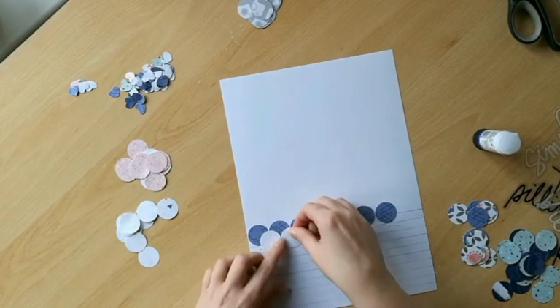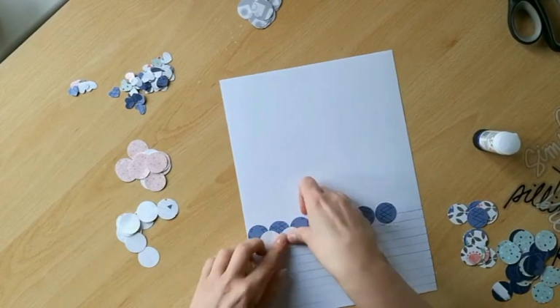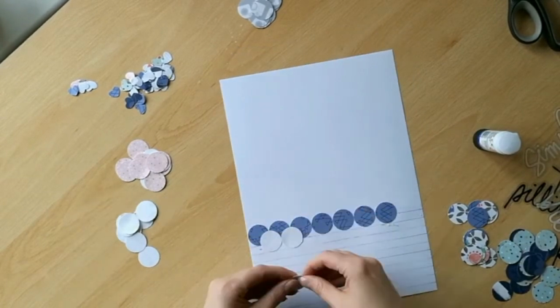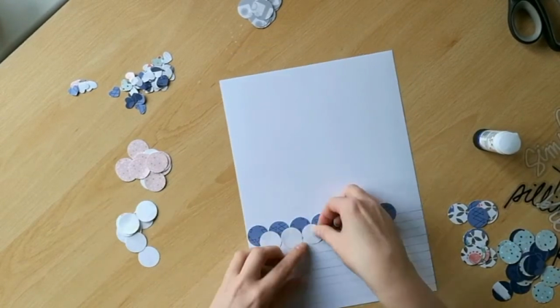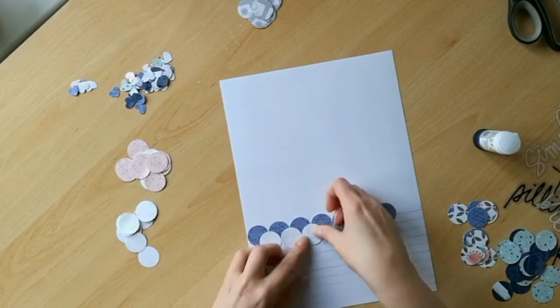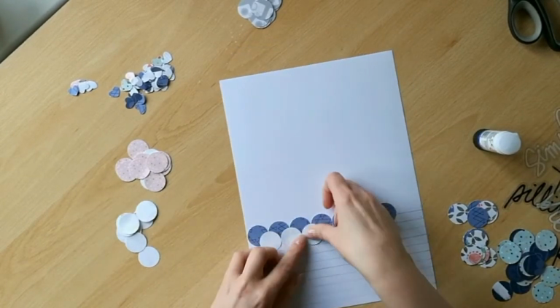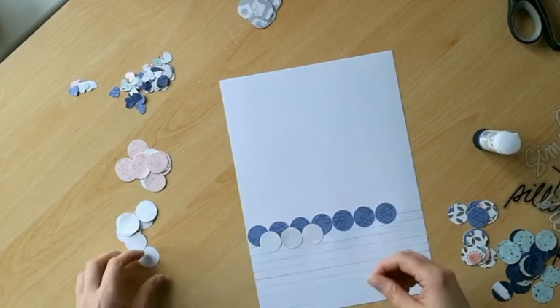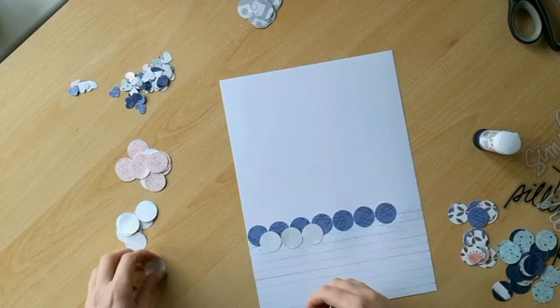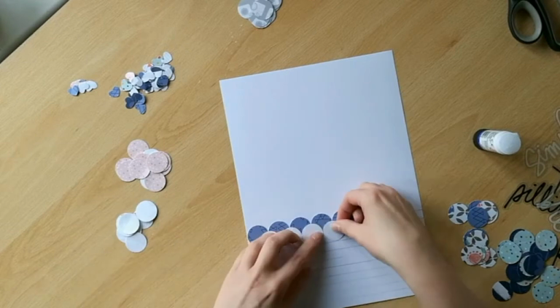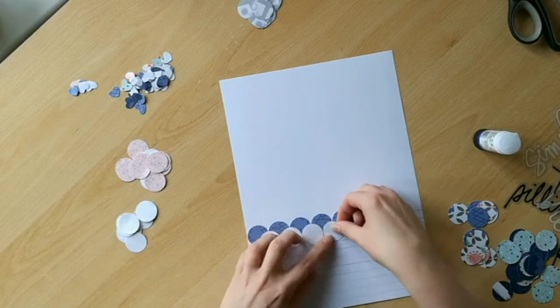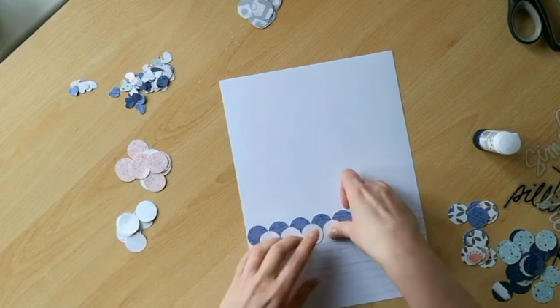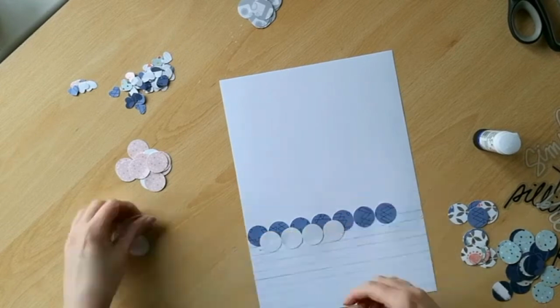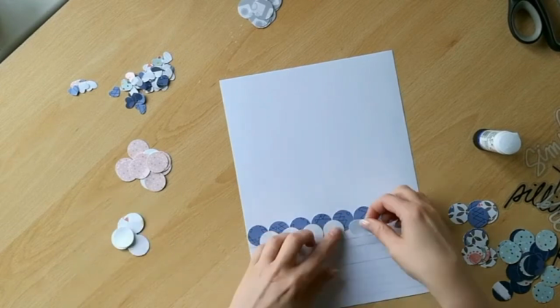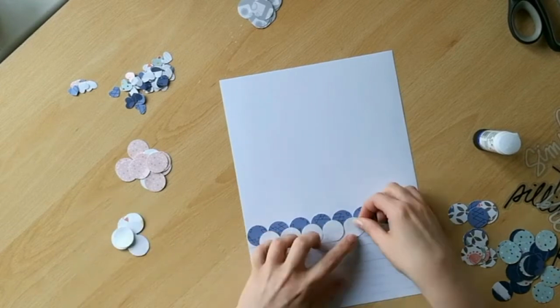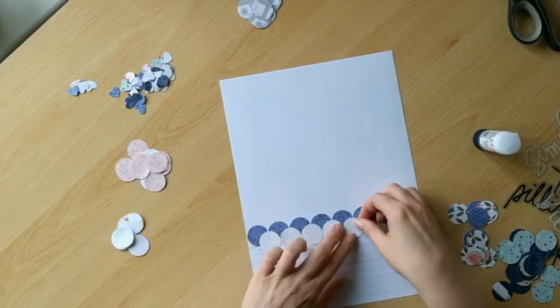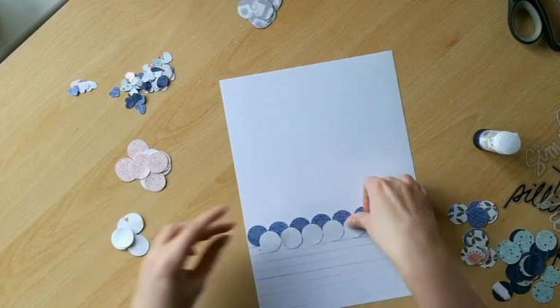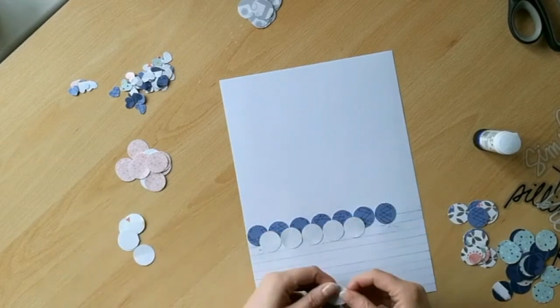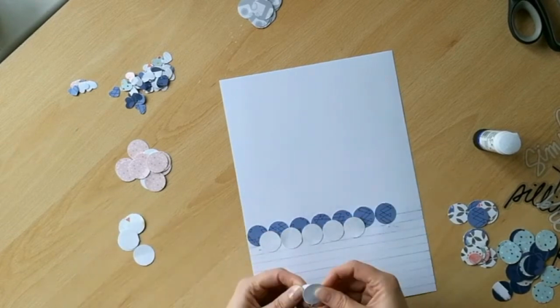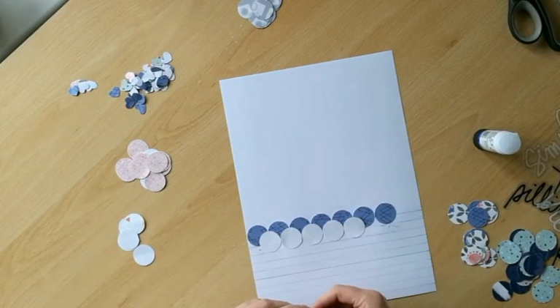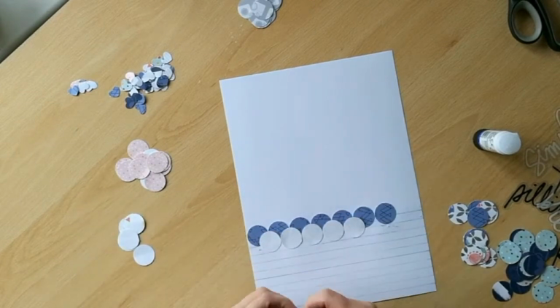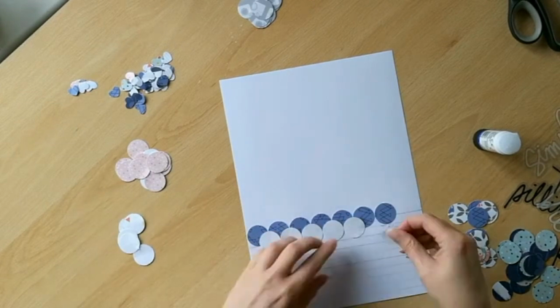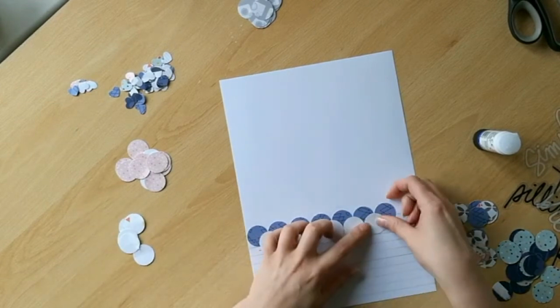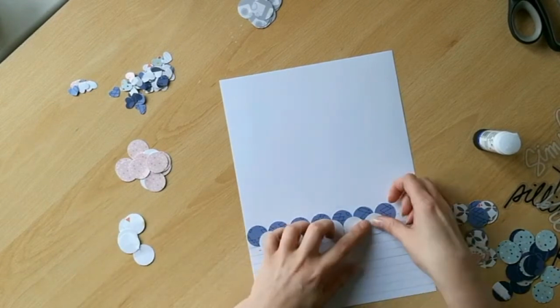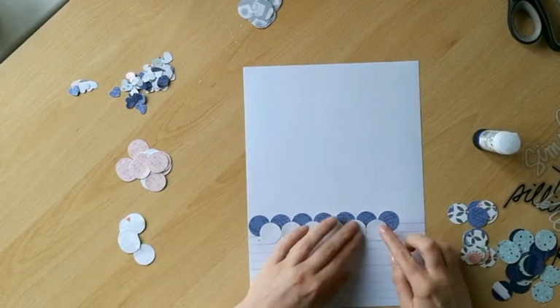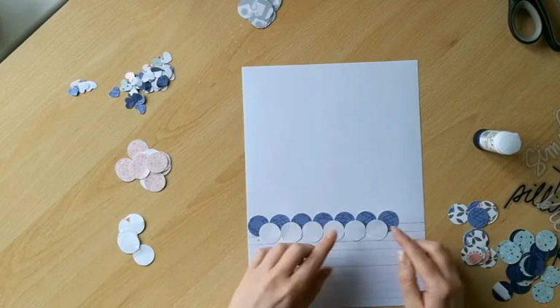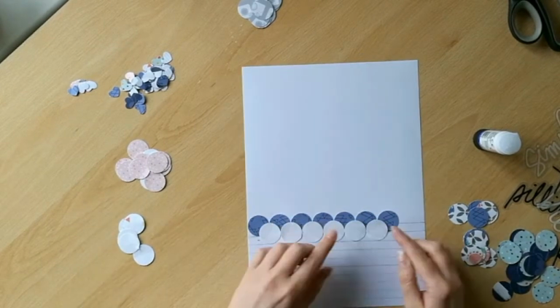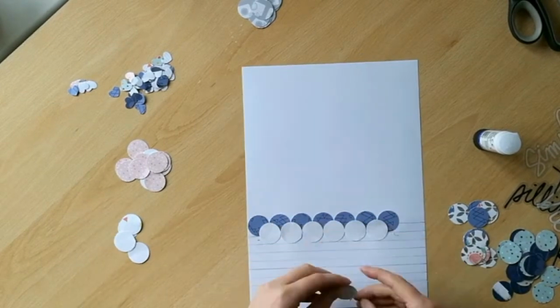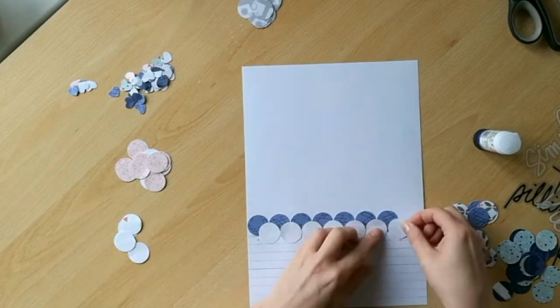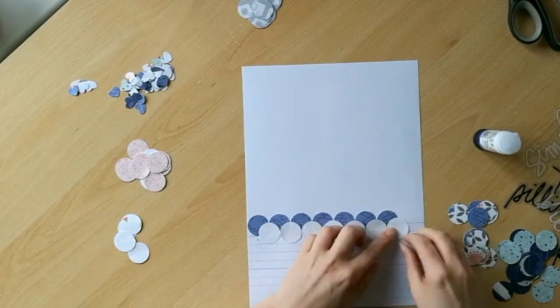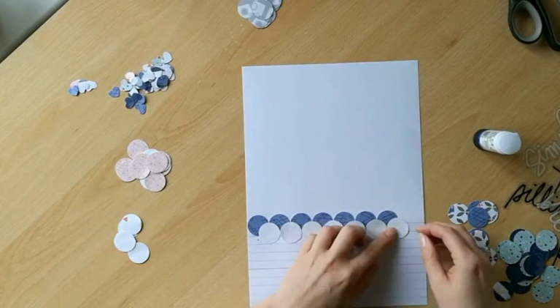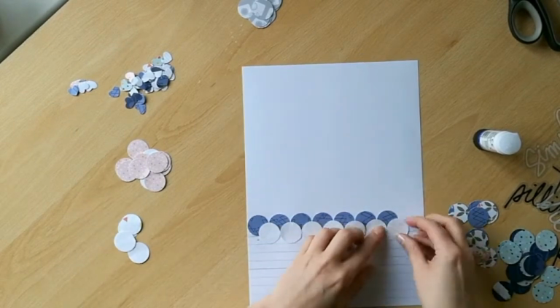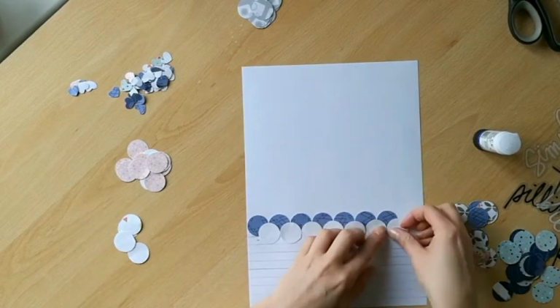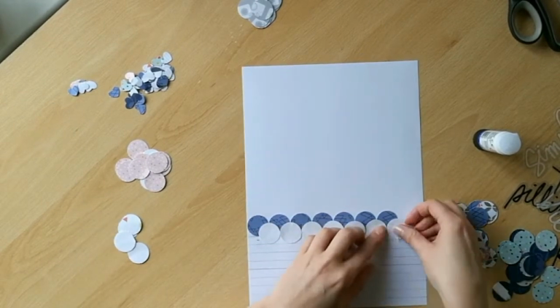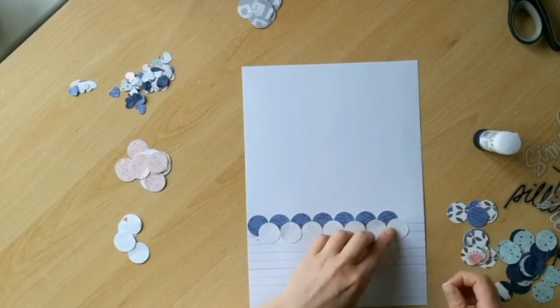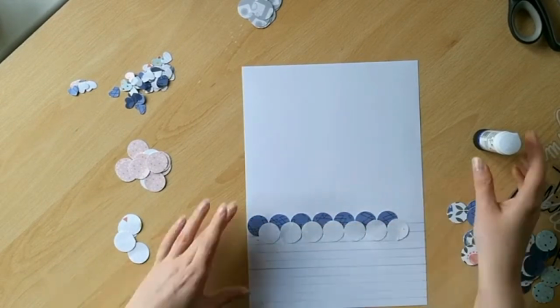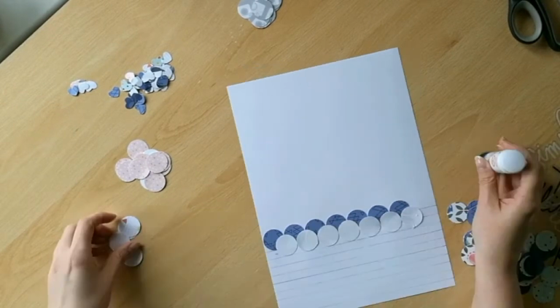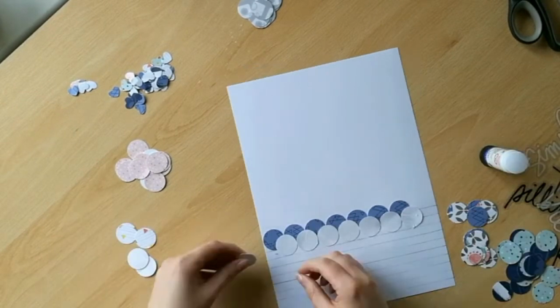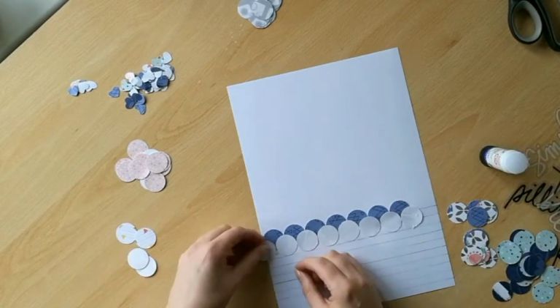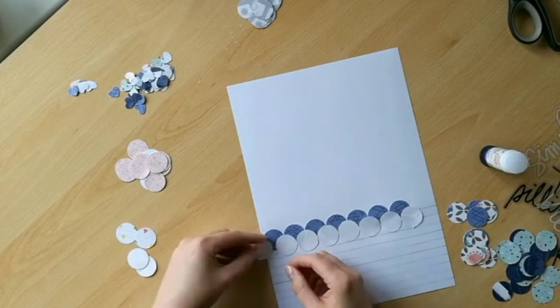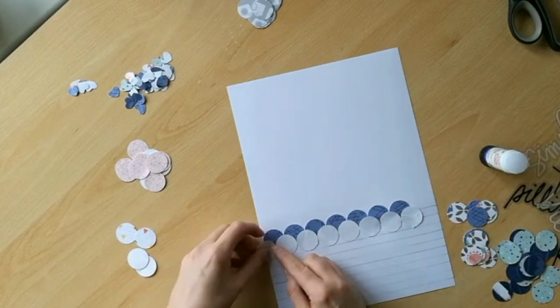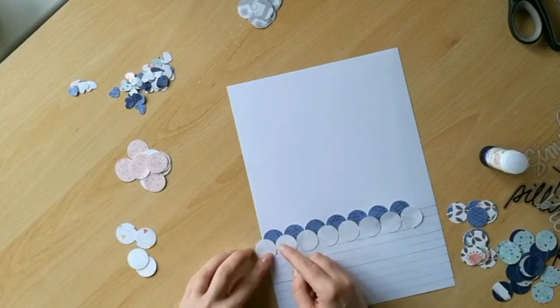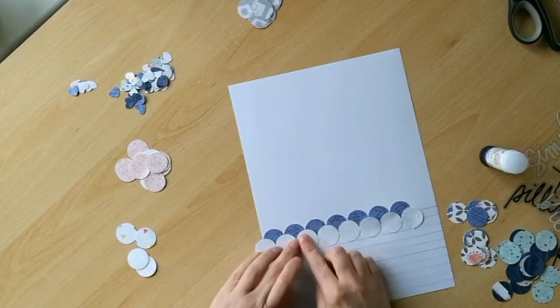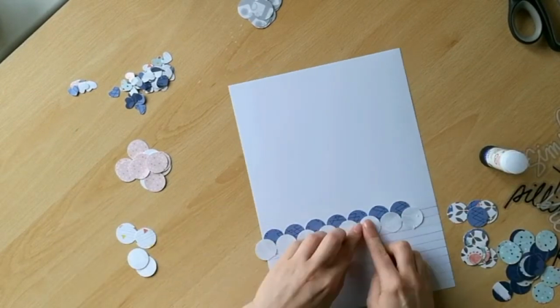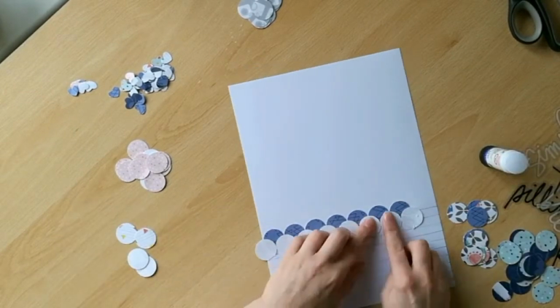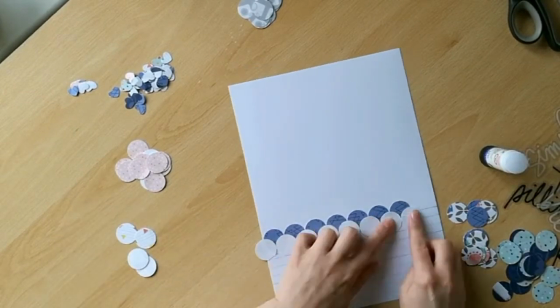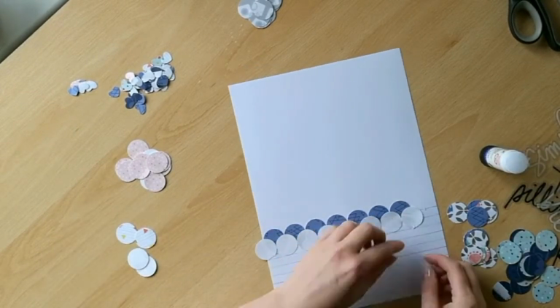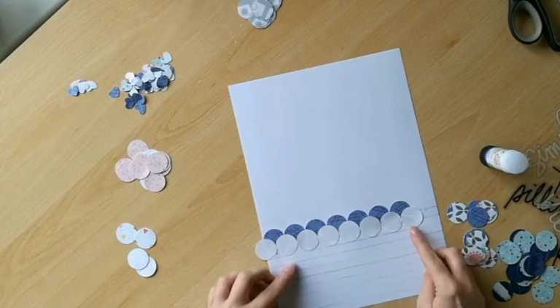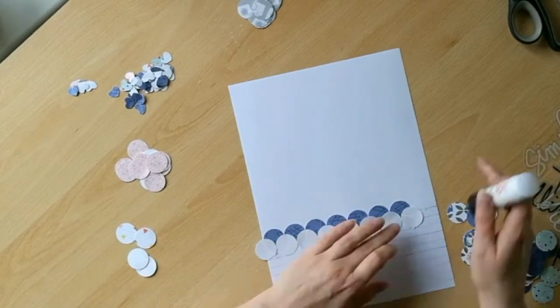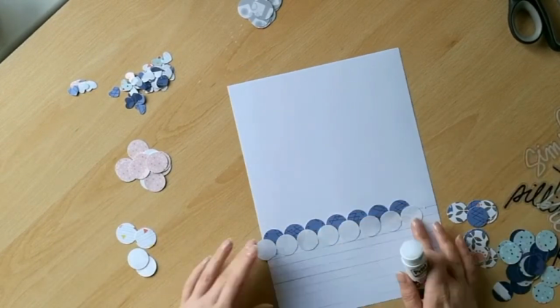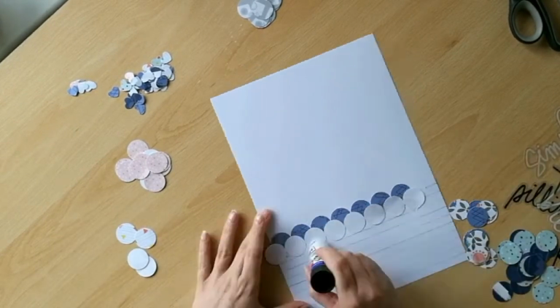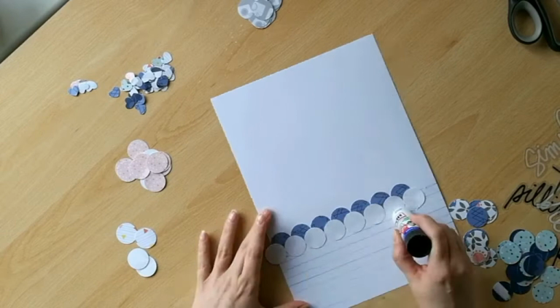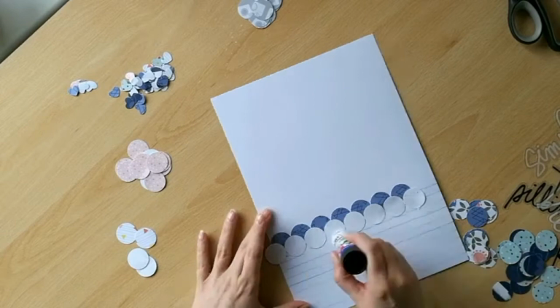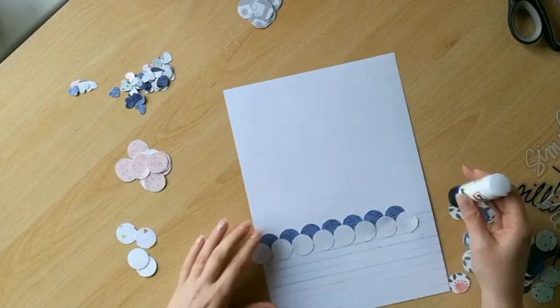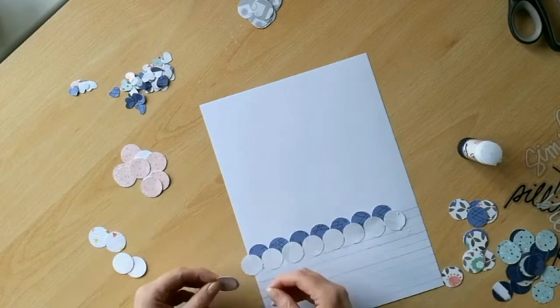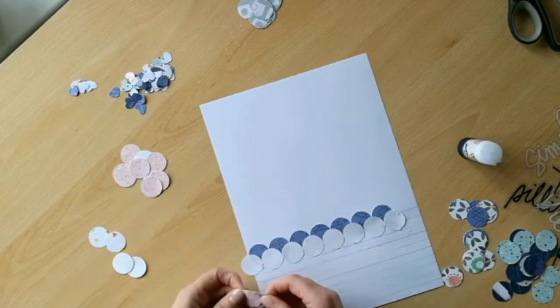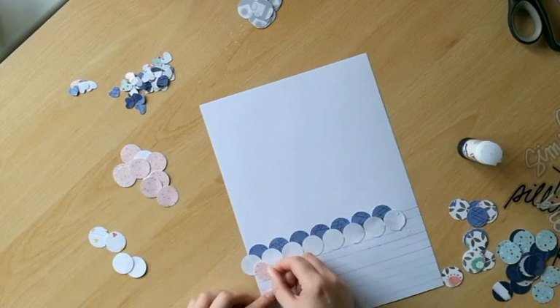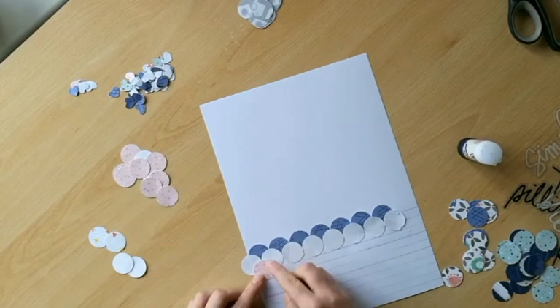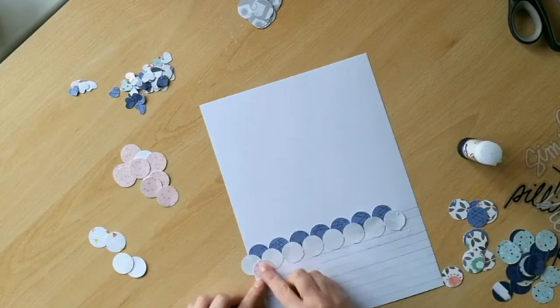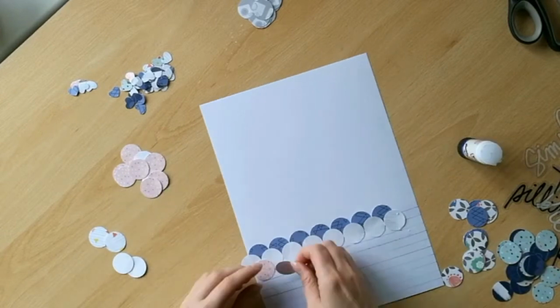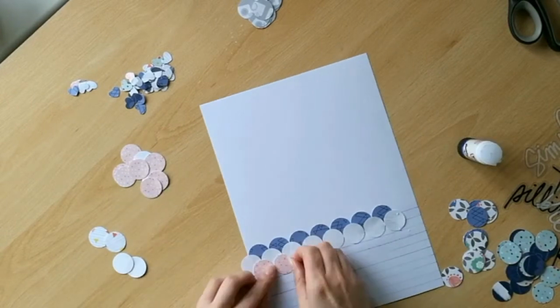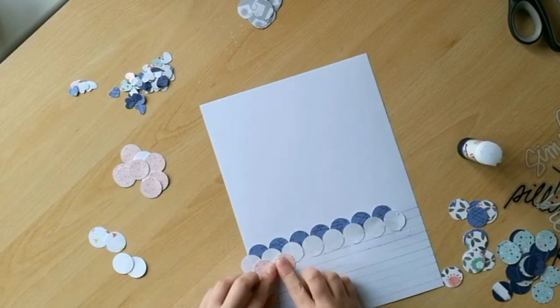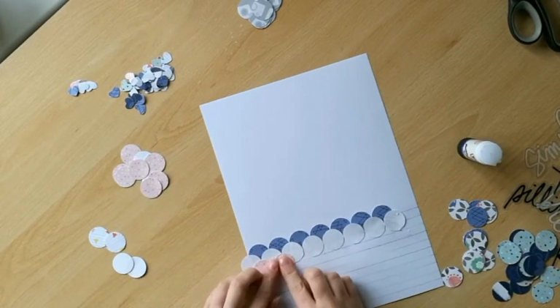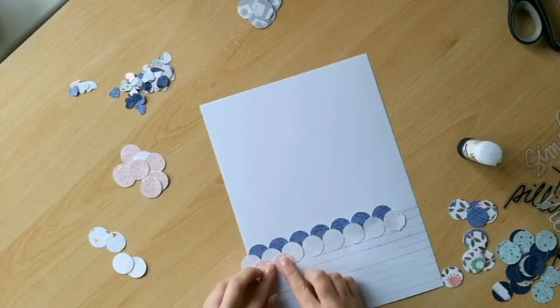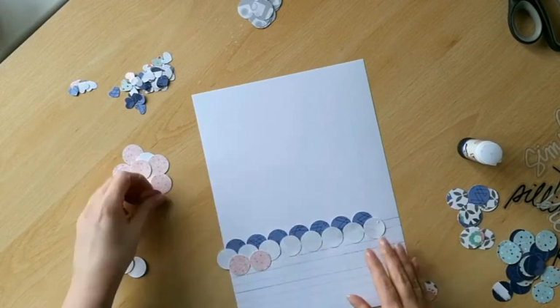I've used a one inch circle punch to create a stack of circles that I'm going to add directly to my cardstock.